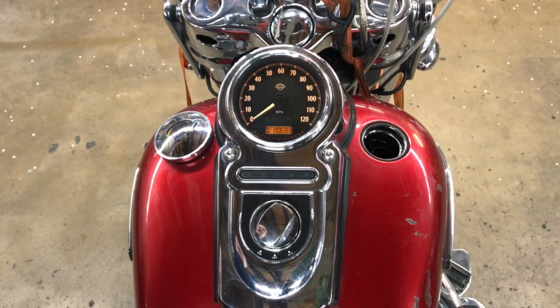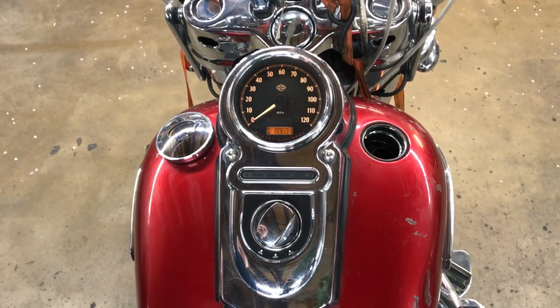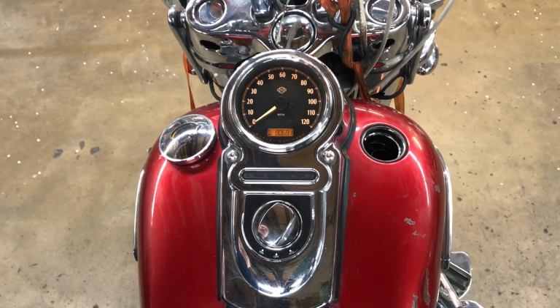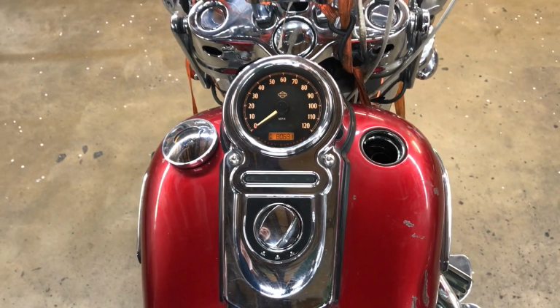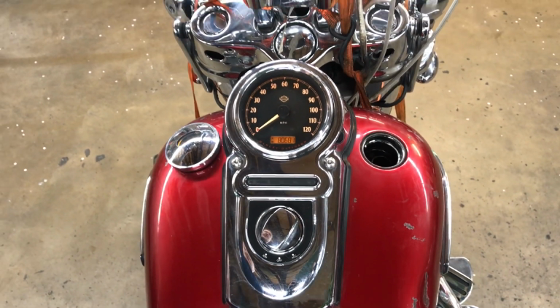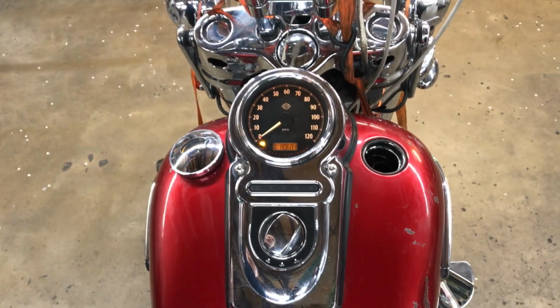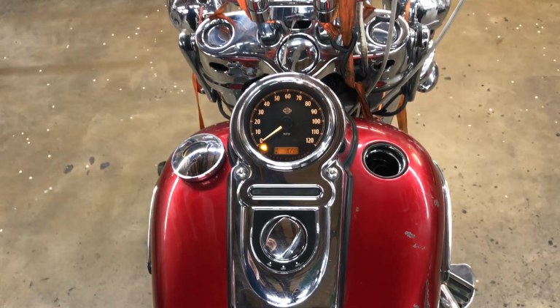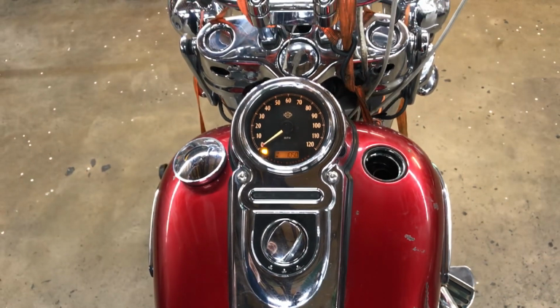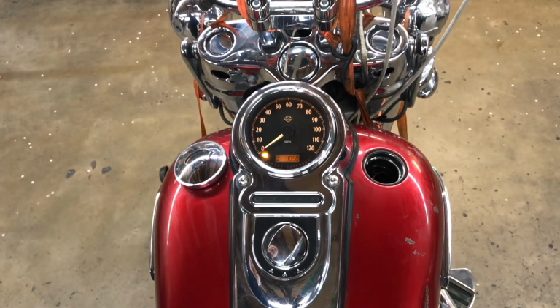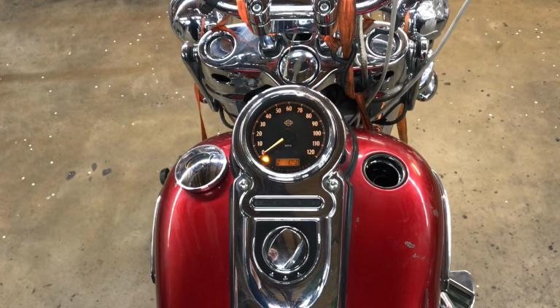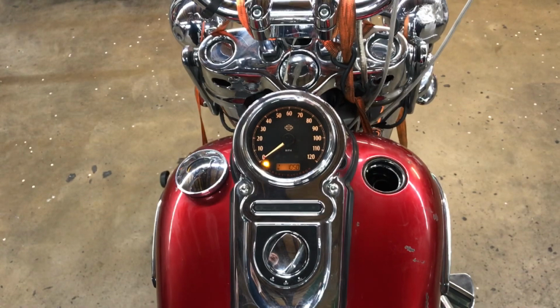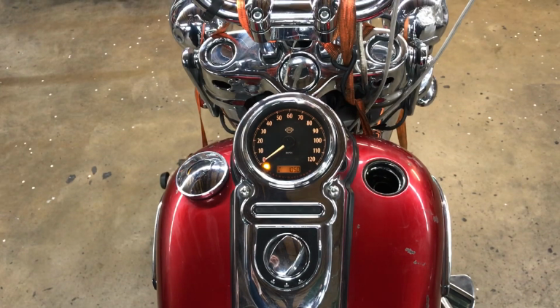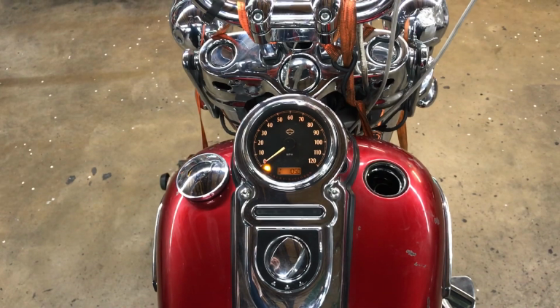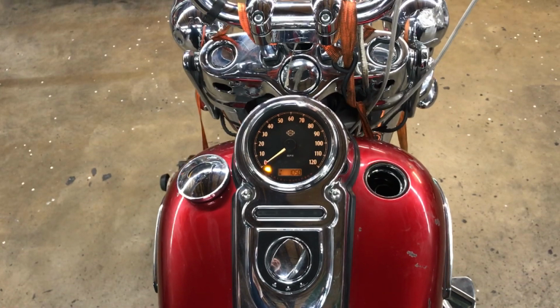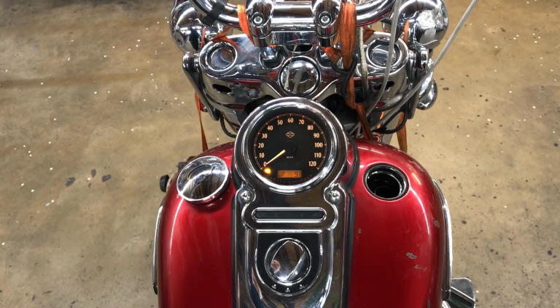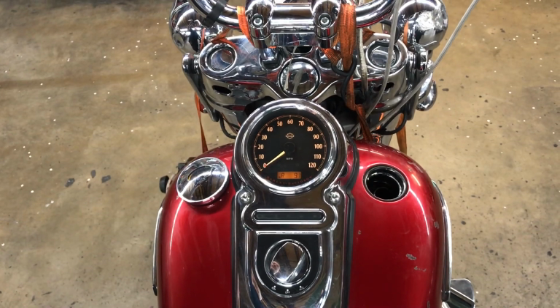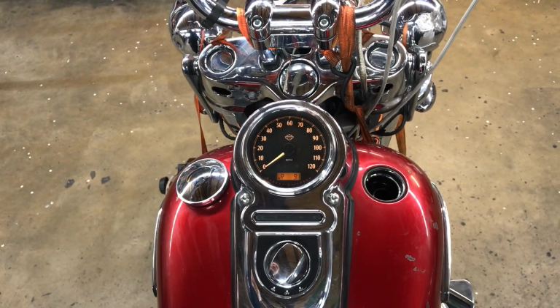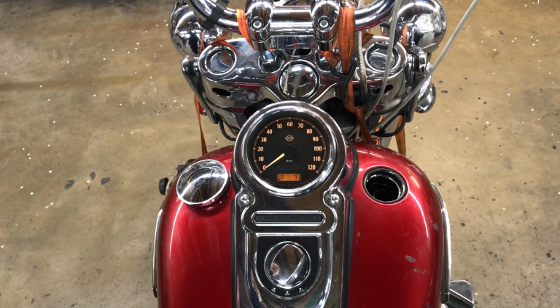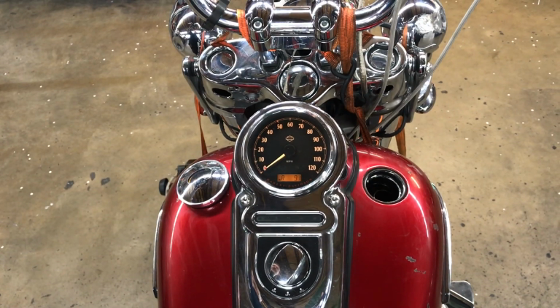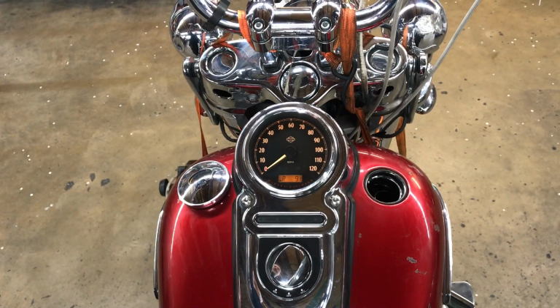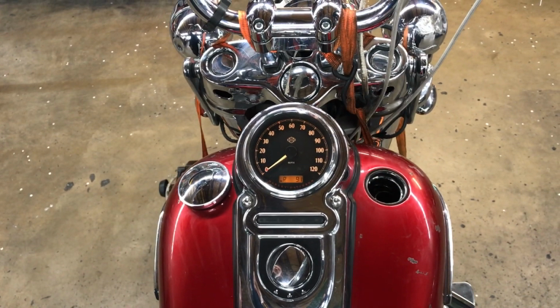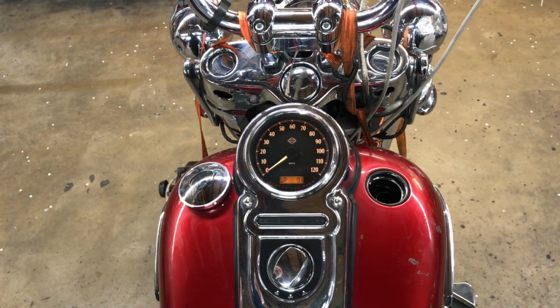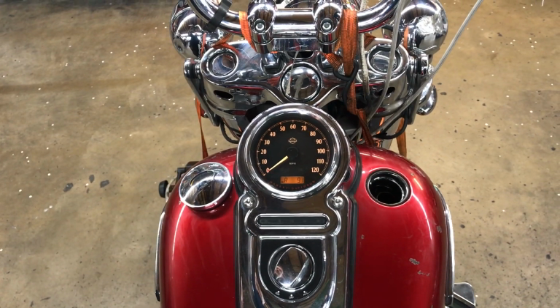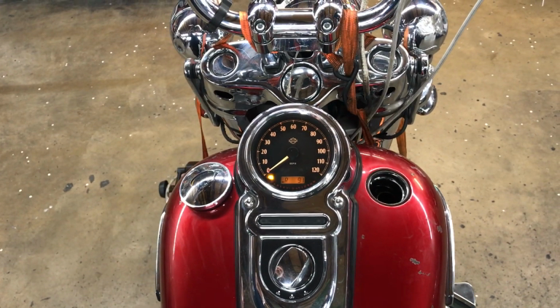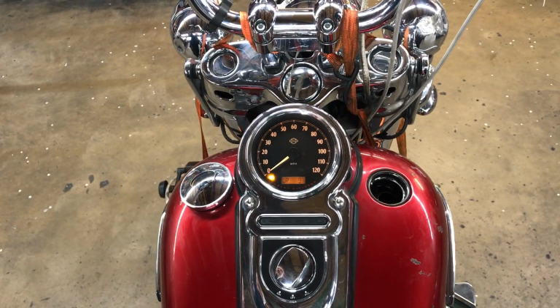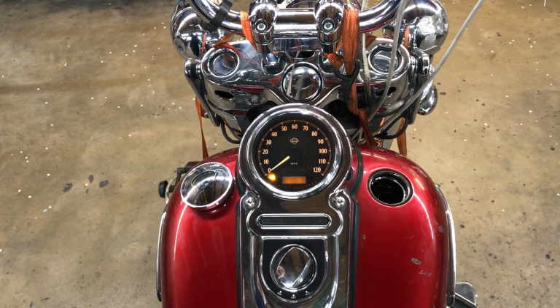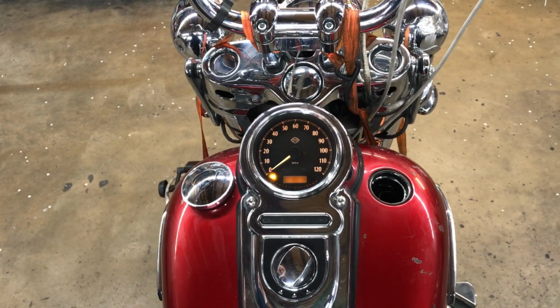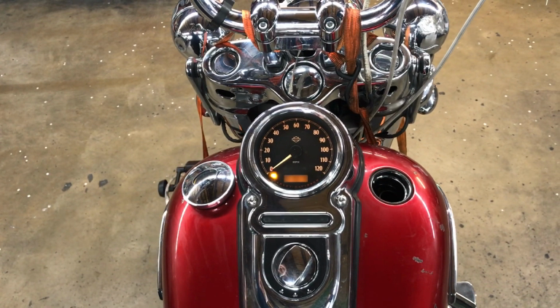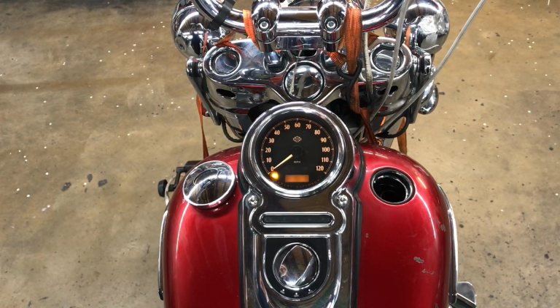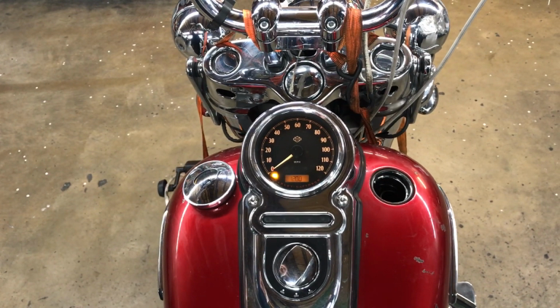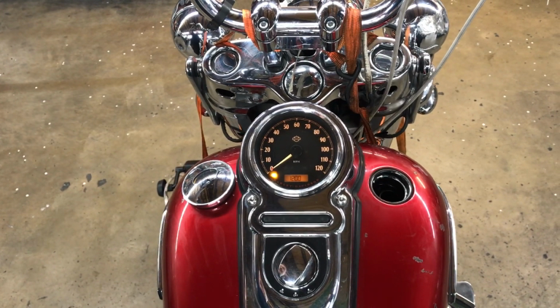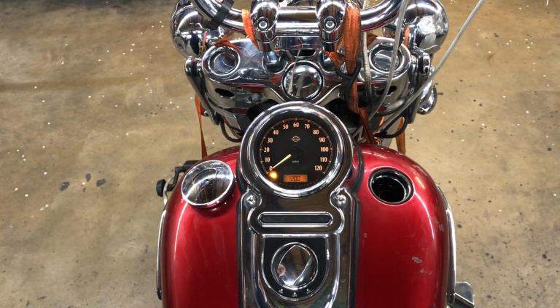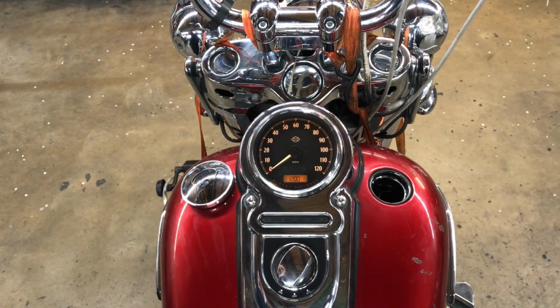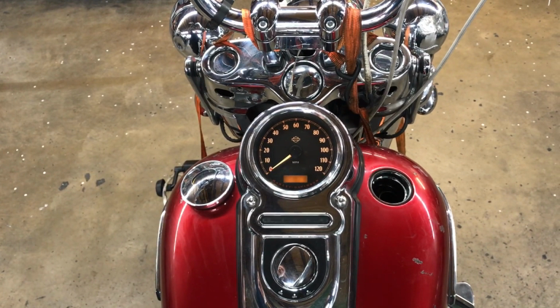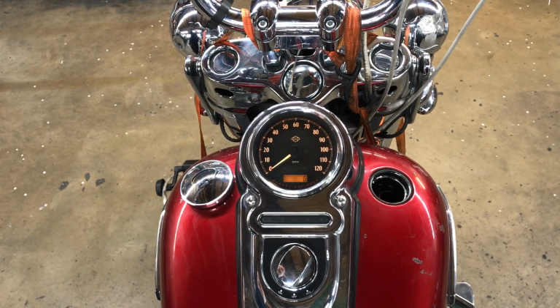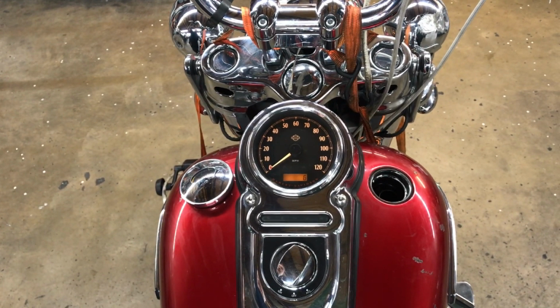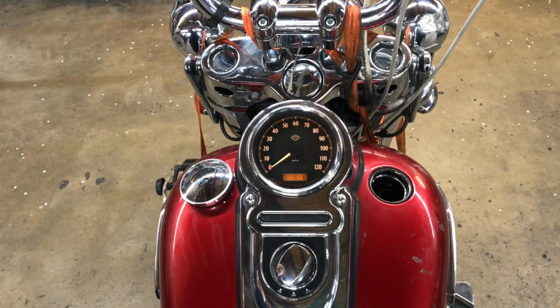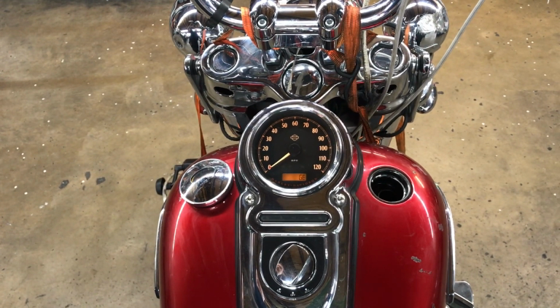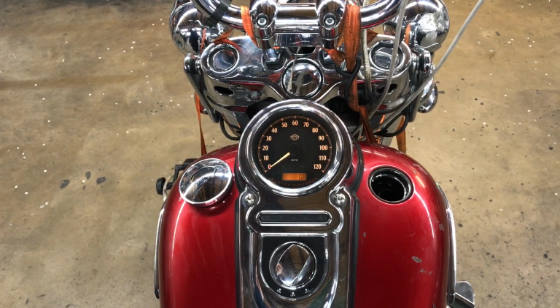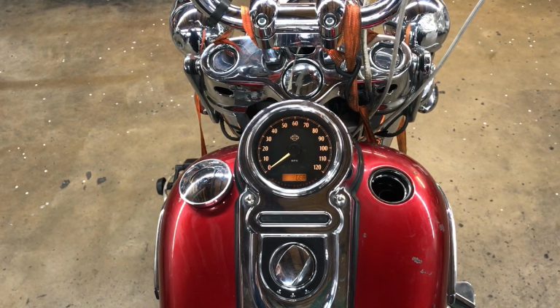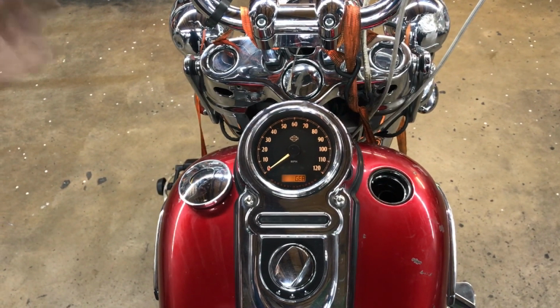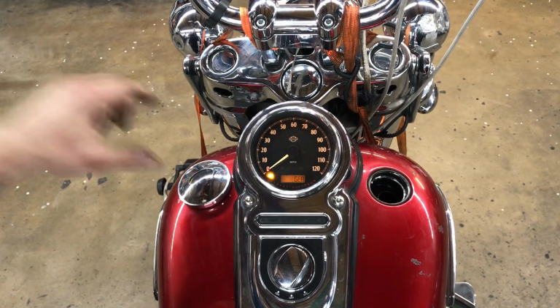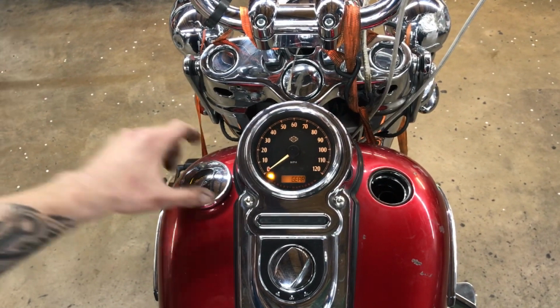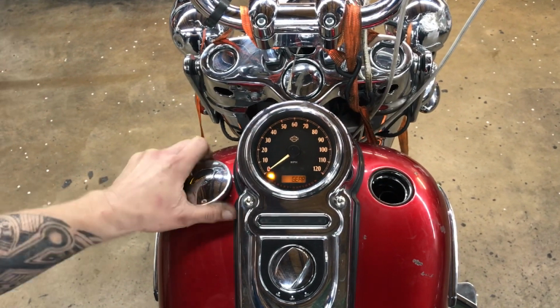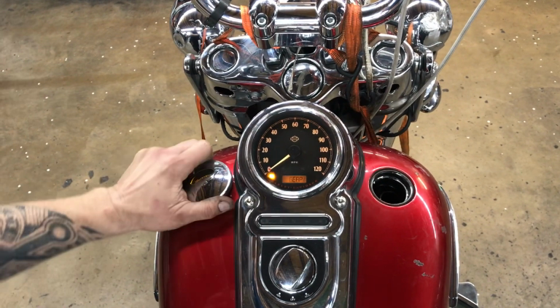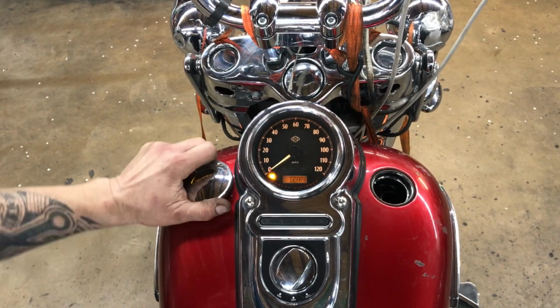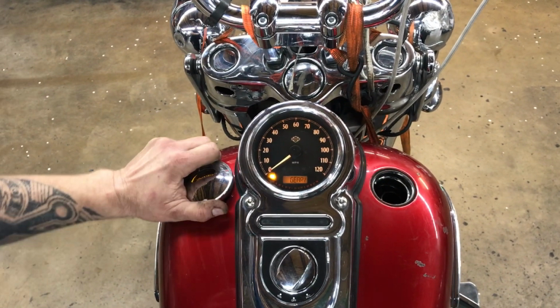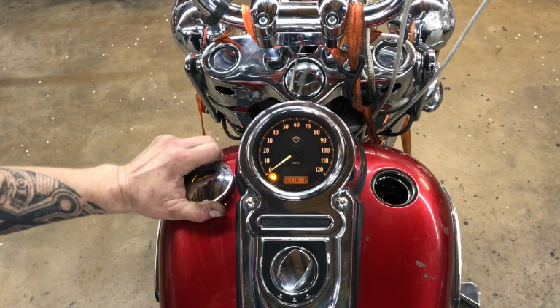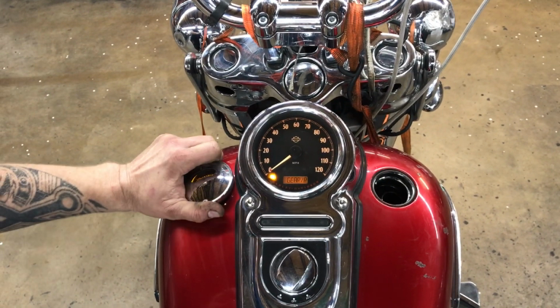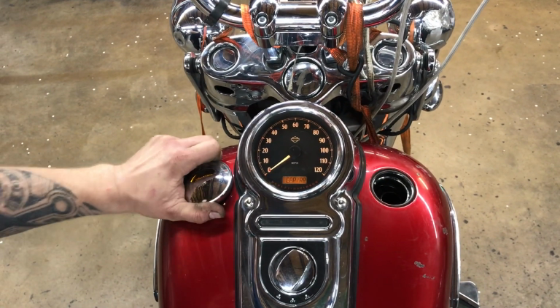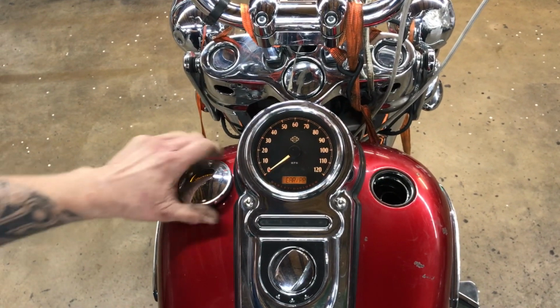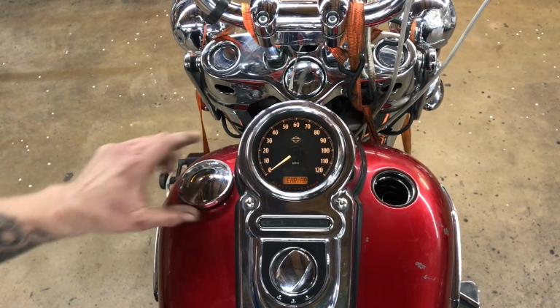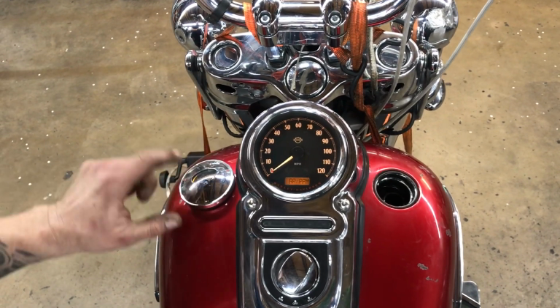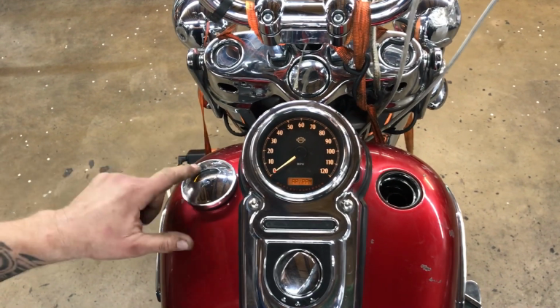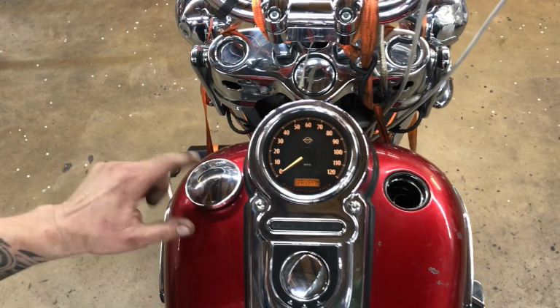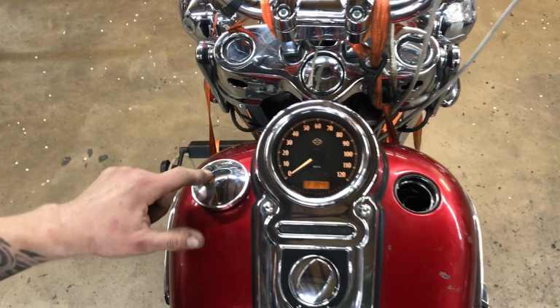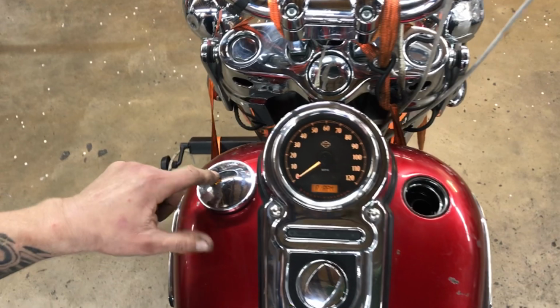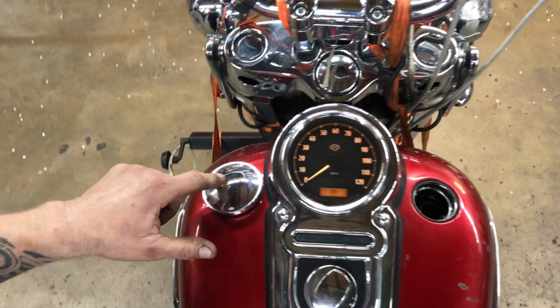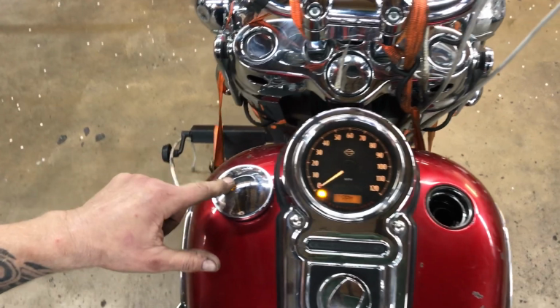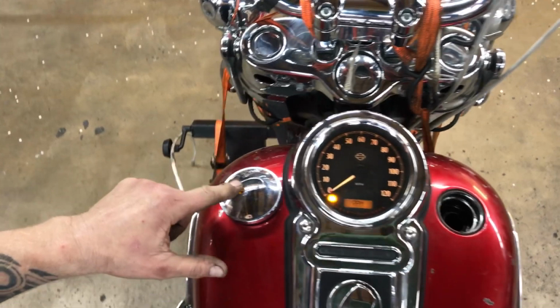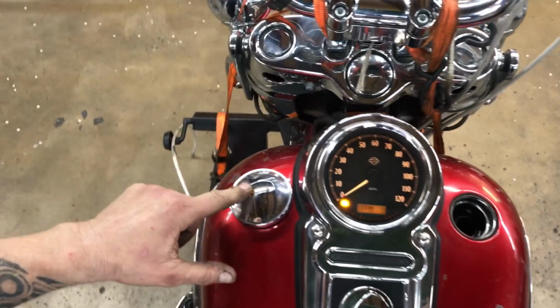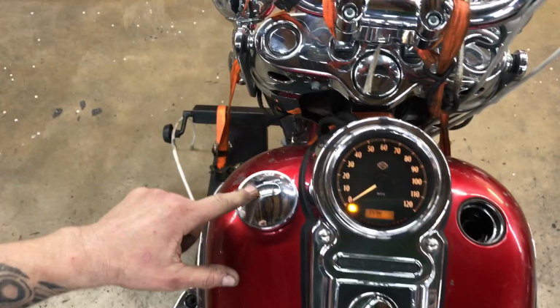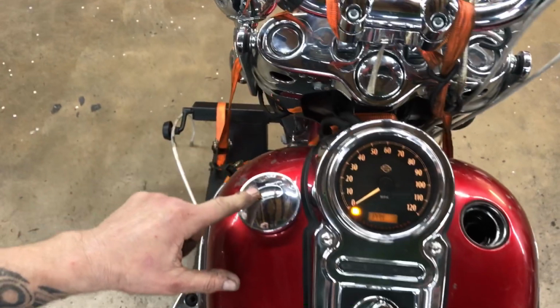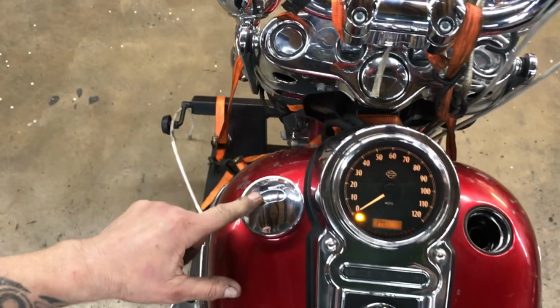Our odometer has its trip functions. Our gas gauge is working with a backlight.